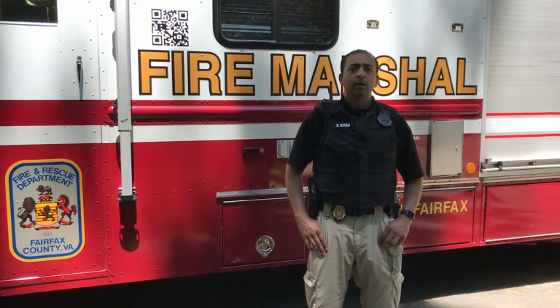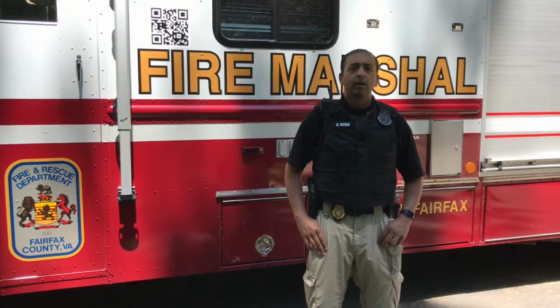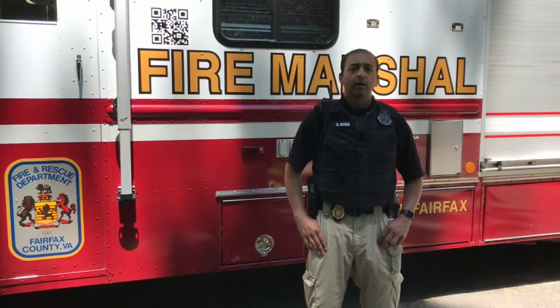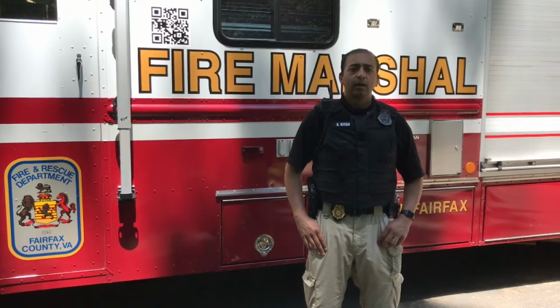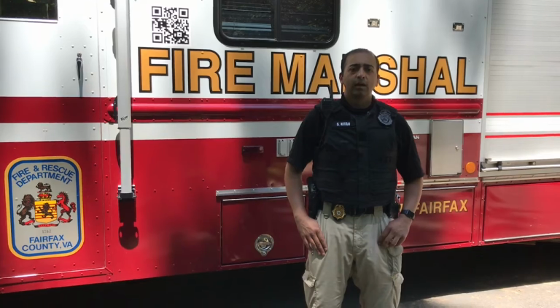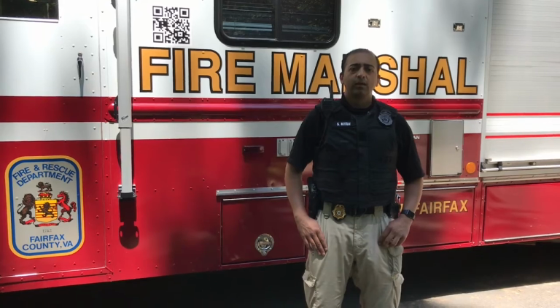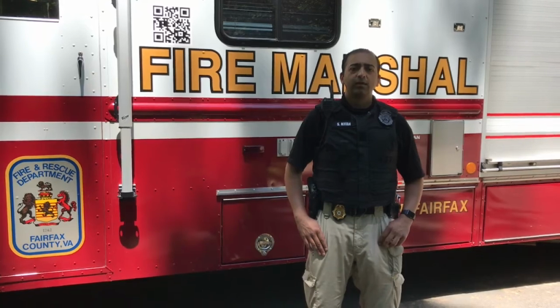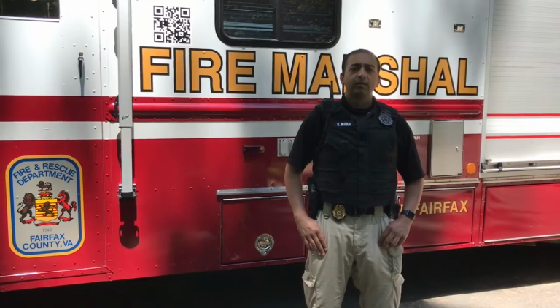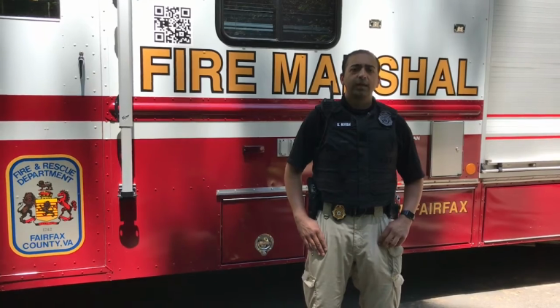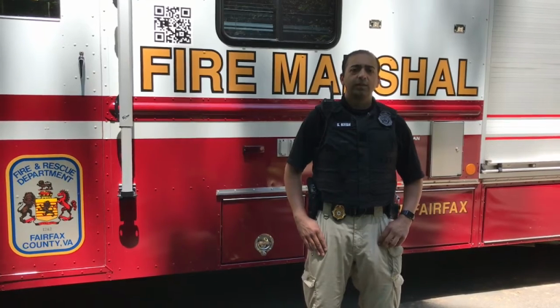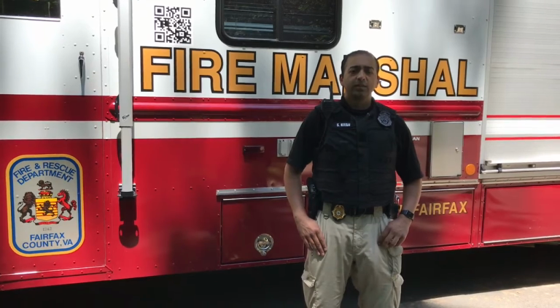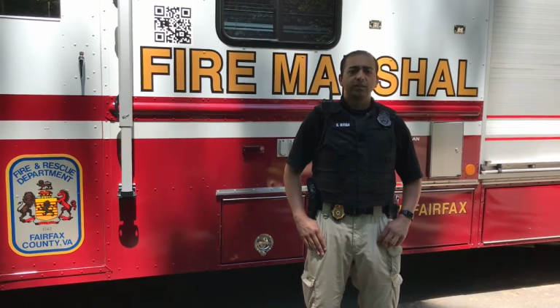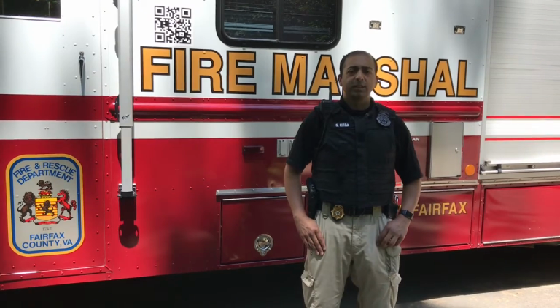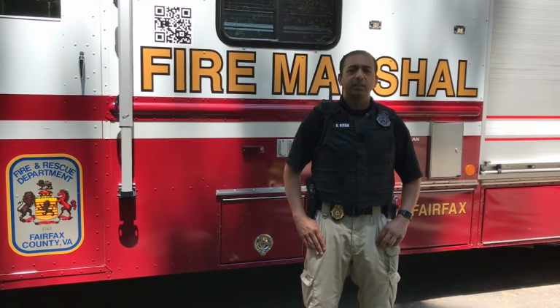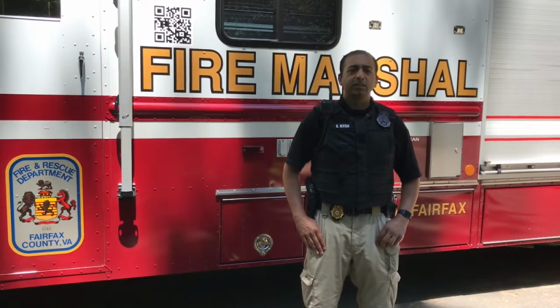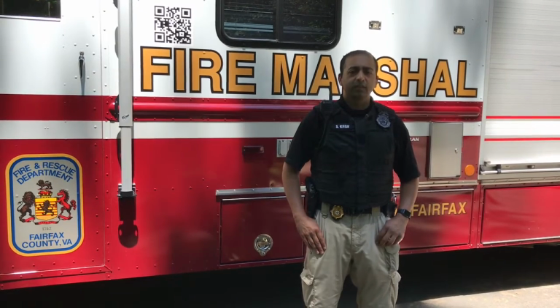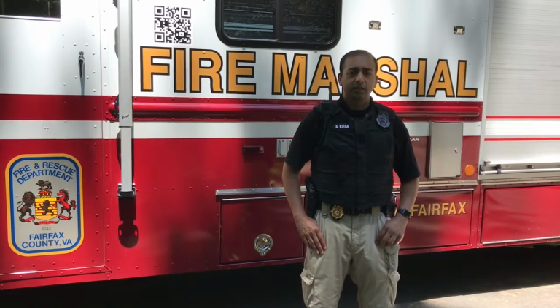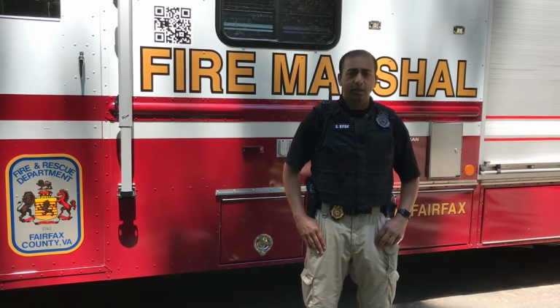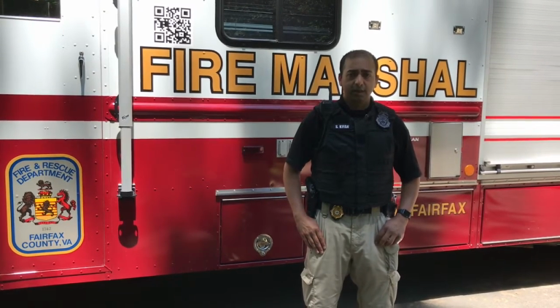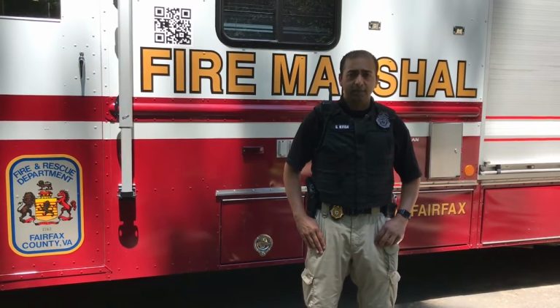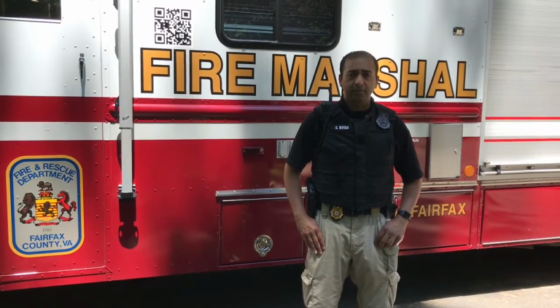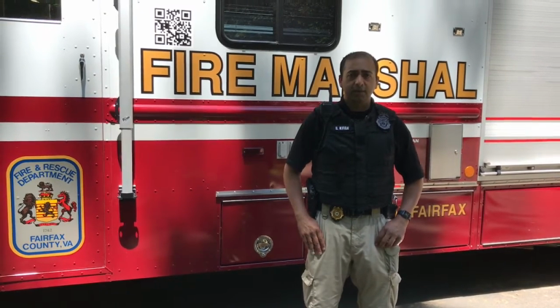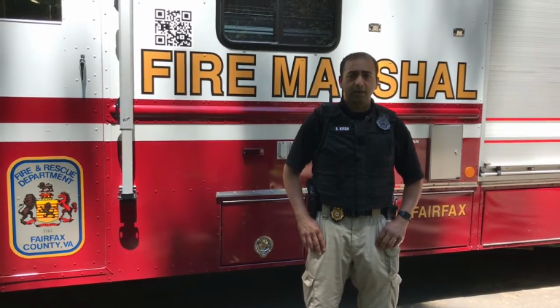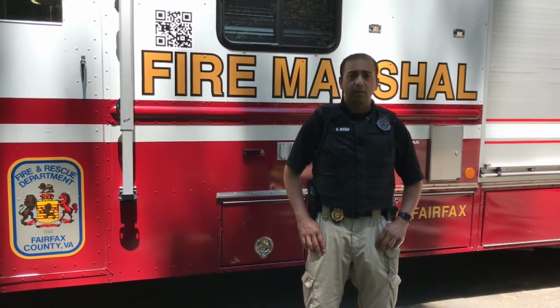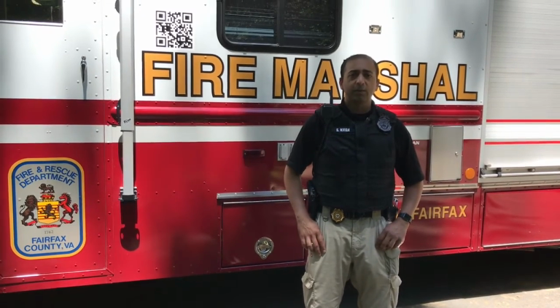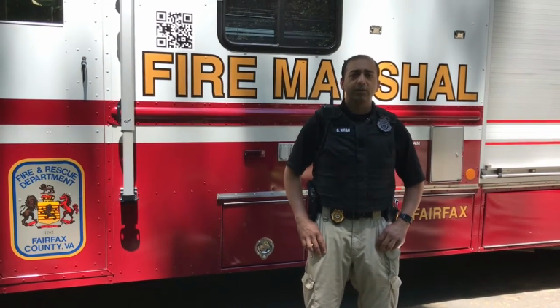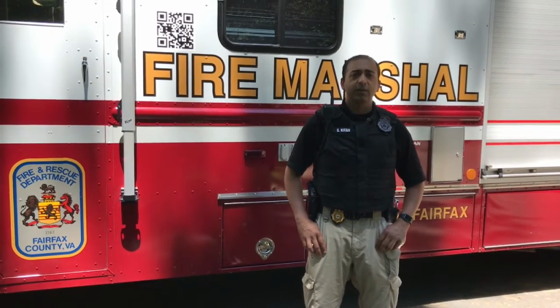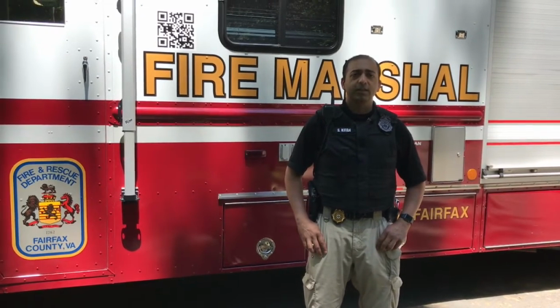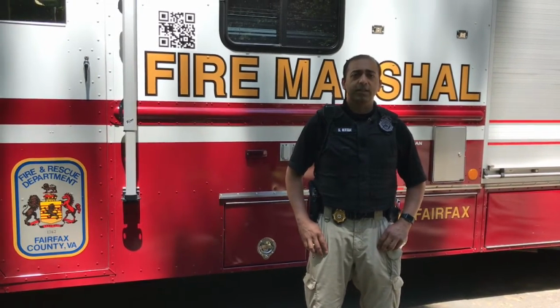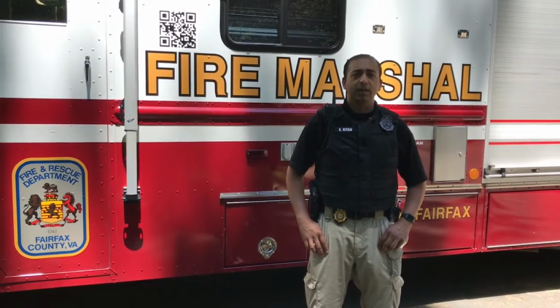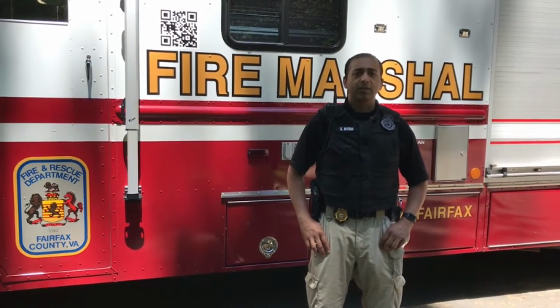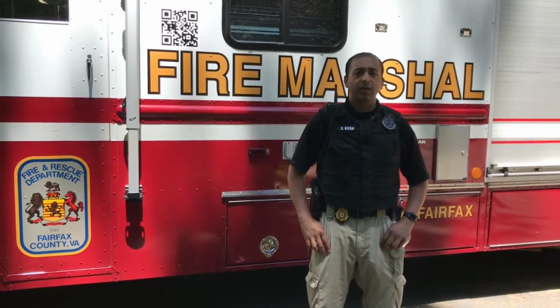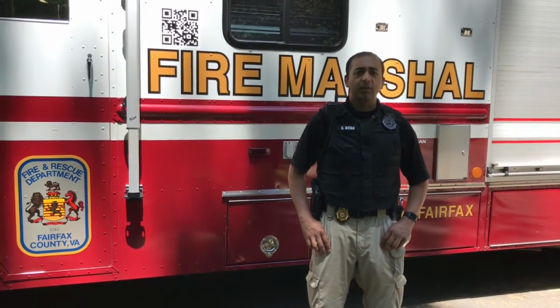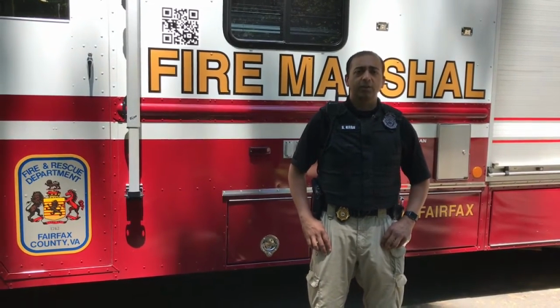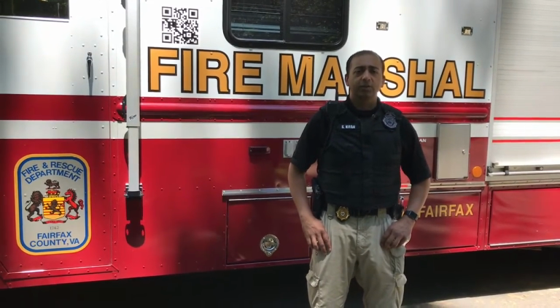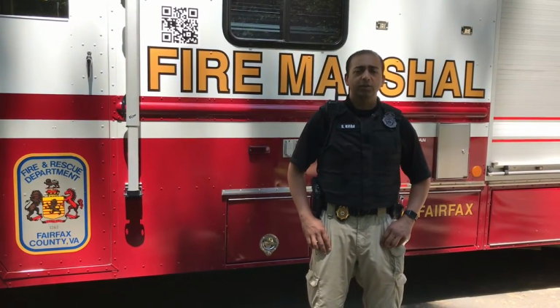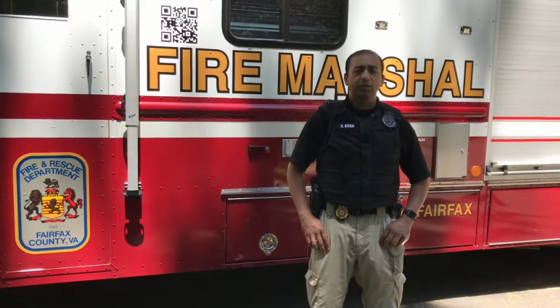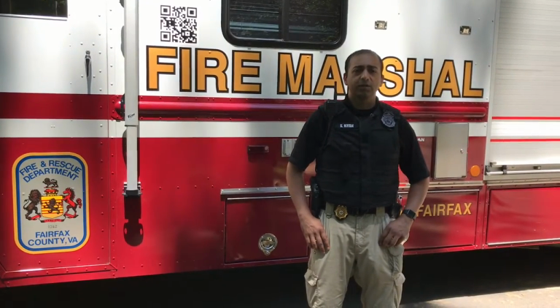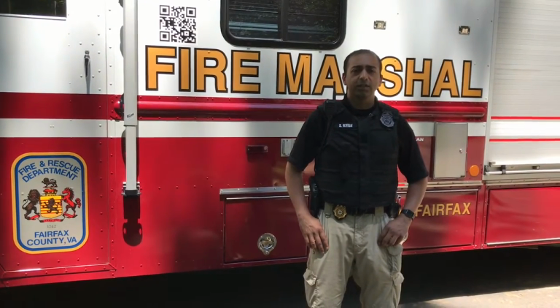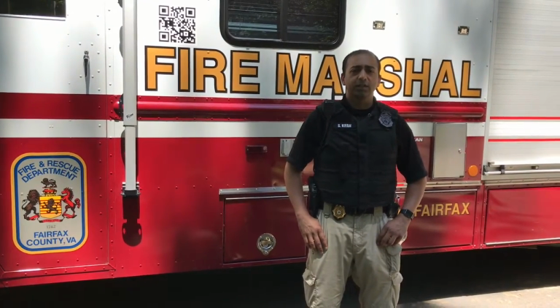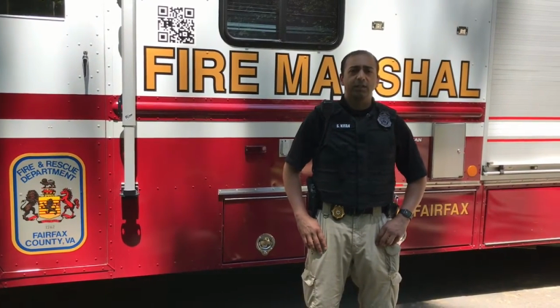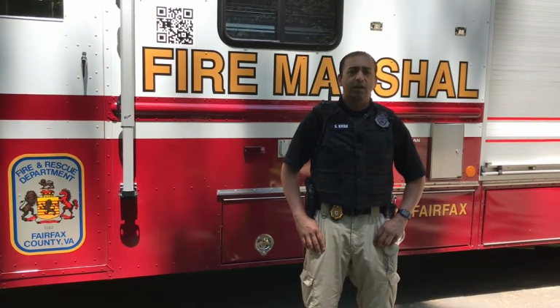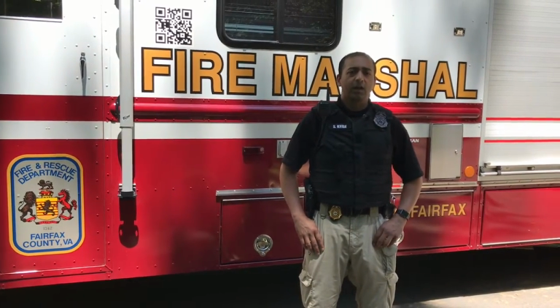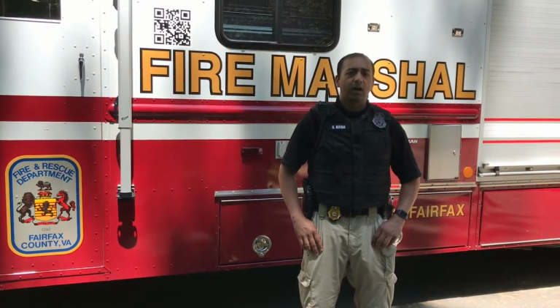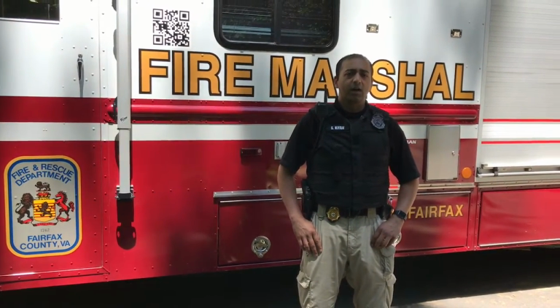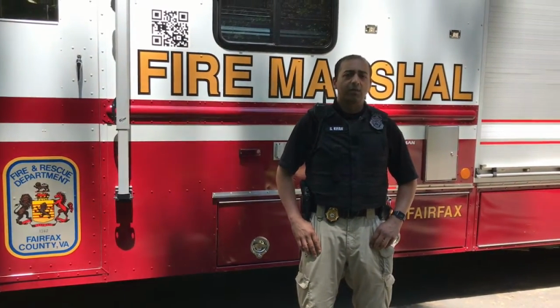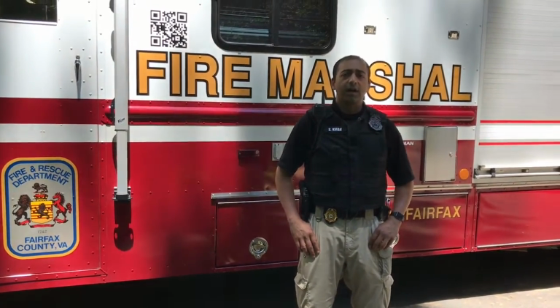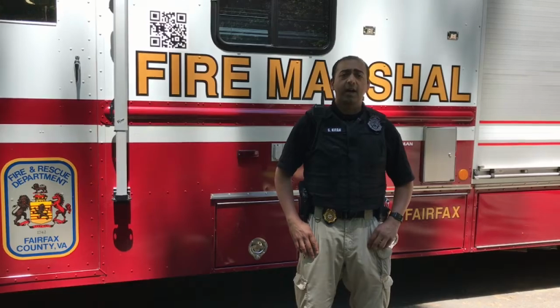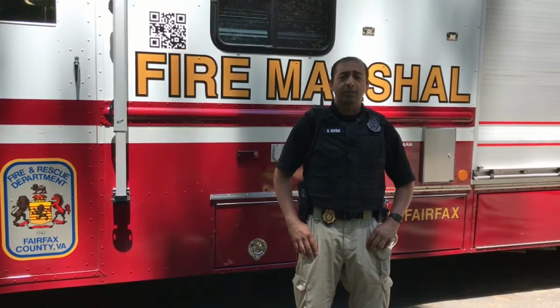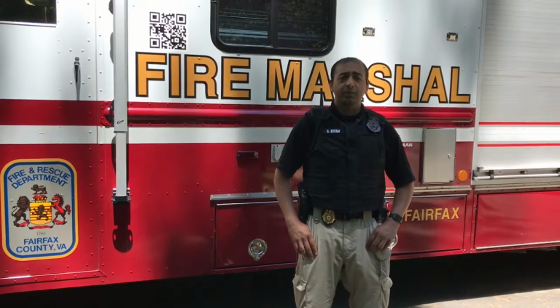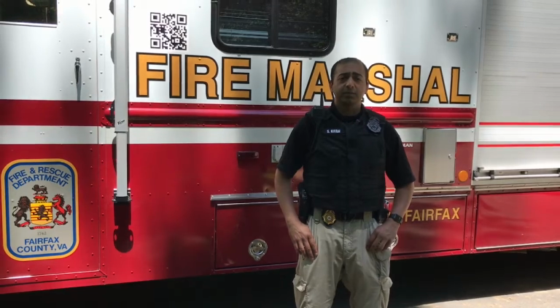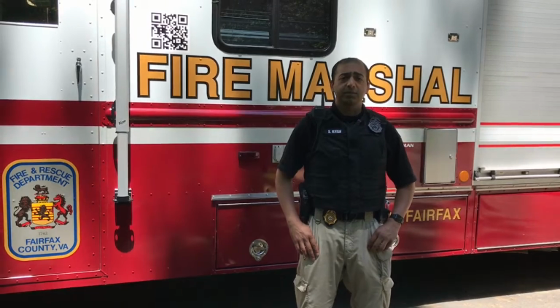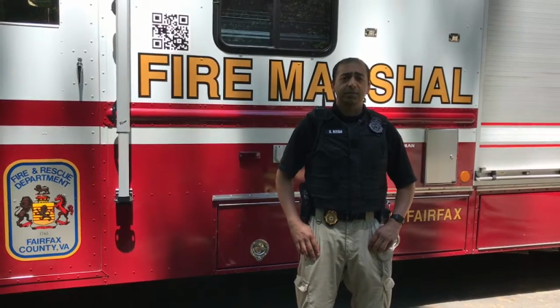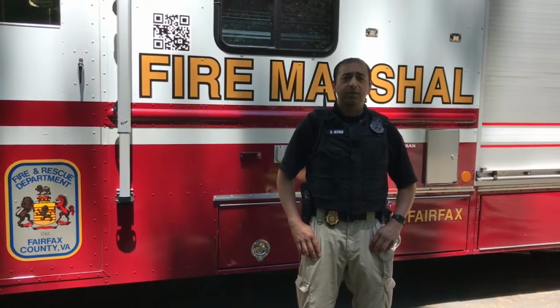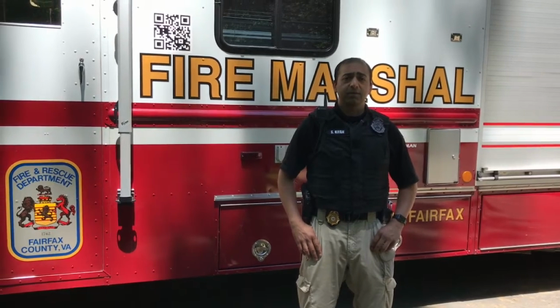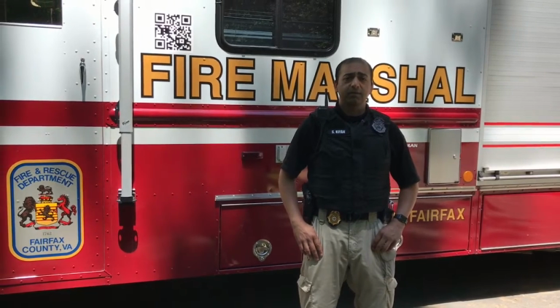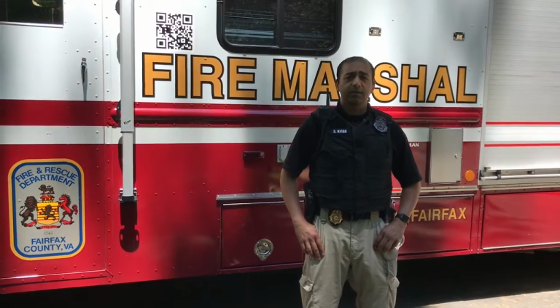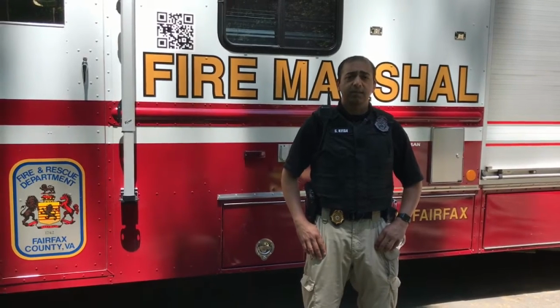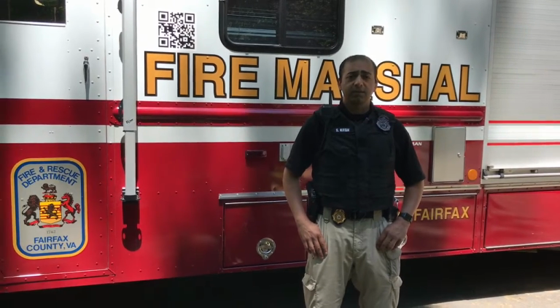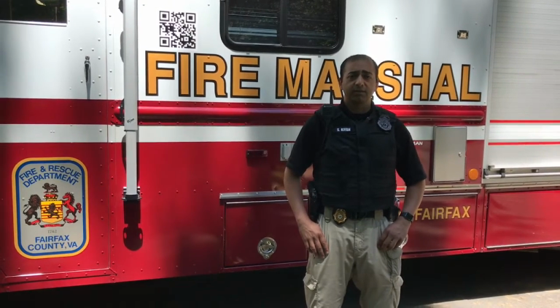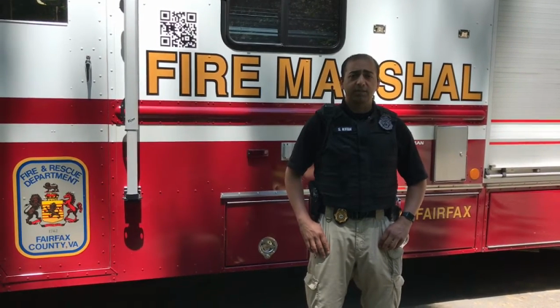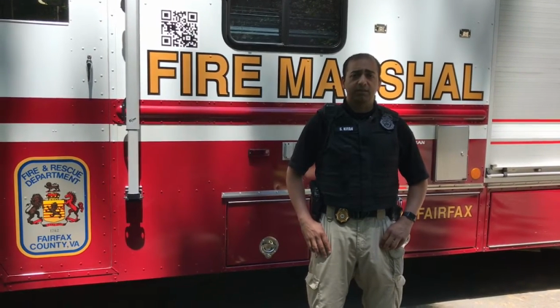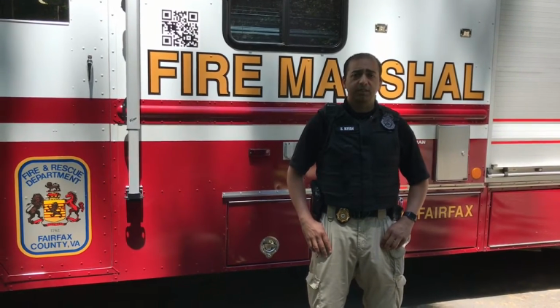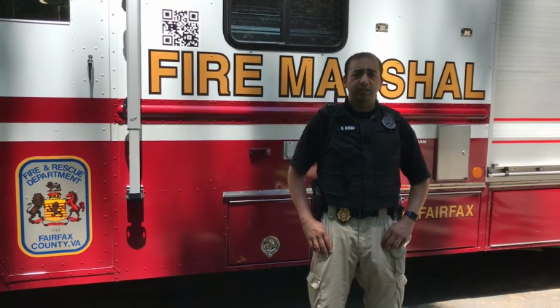Hello, my name is Lieutenant Khan. I'm with the Fairfax County Fire Marshal's Office, Fire Hazardous Material Investigative Services.